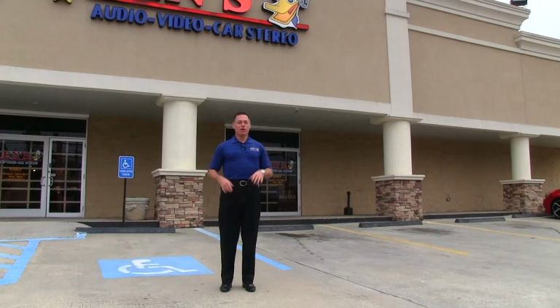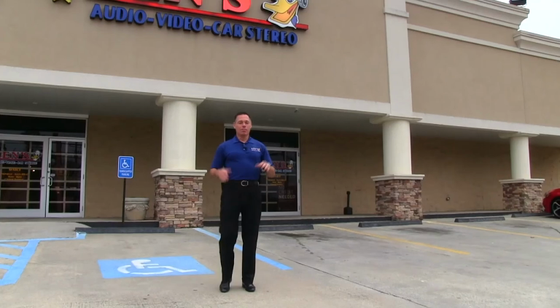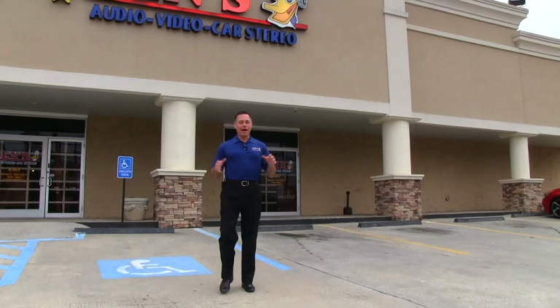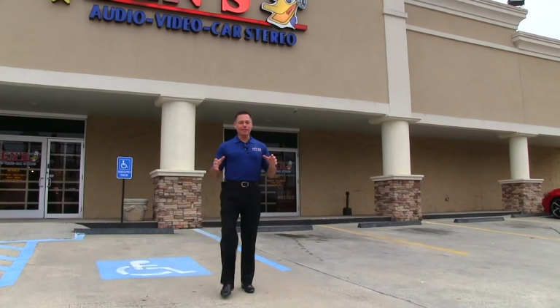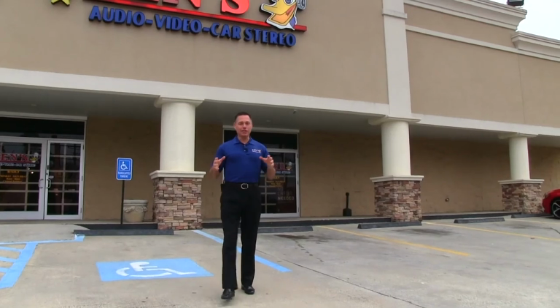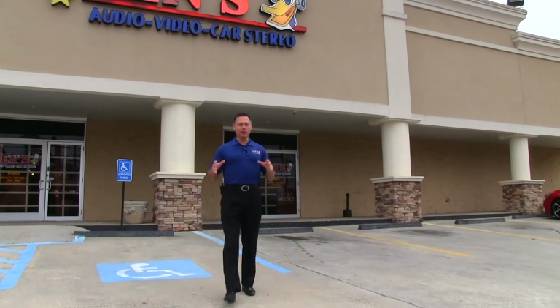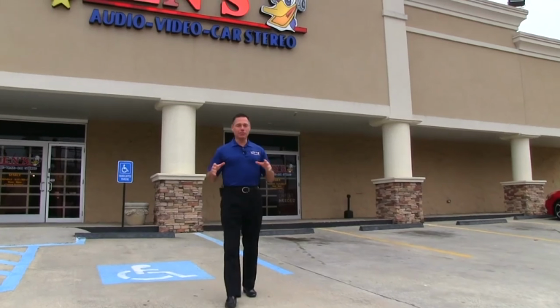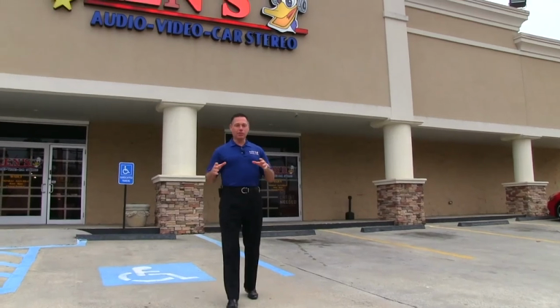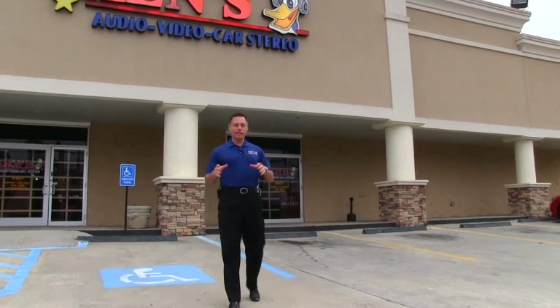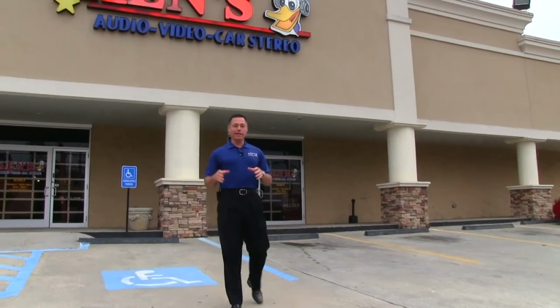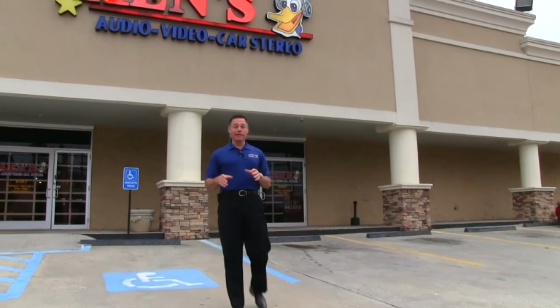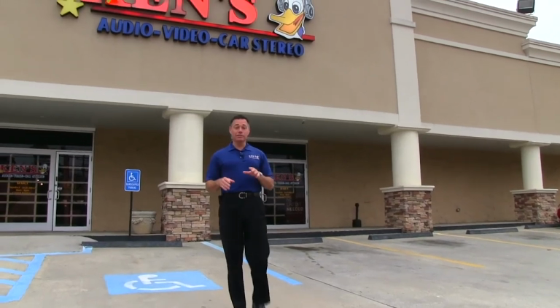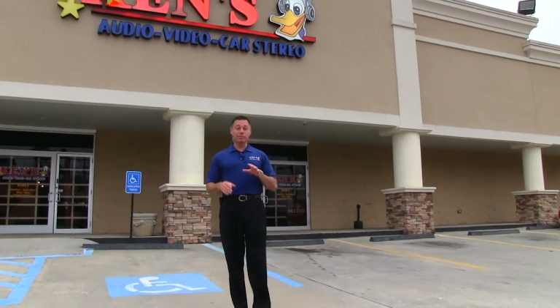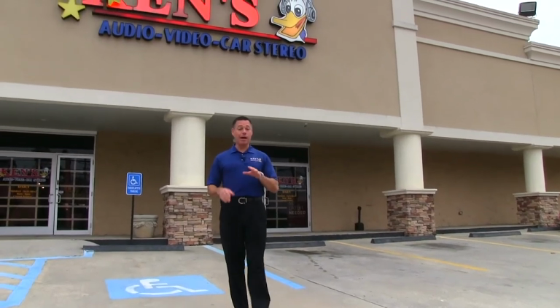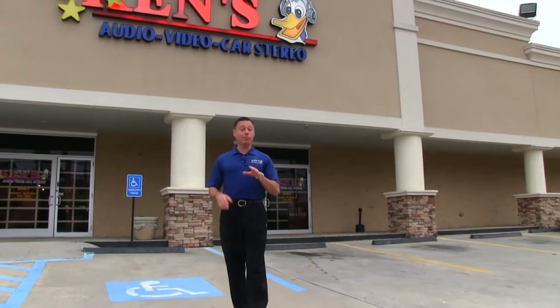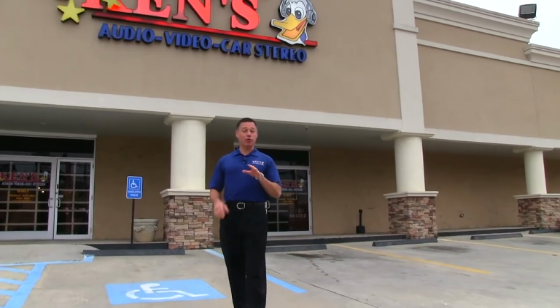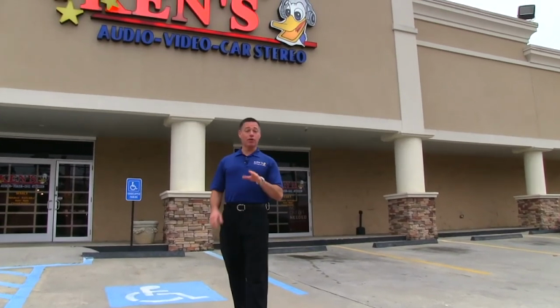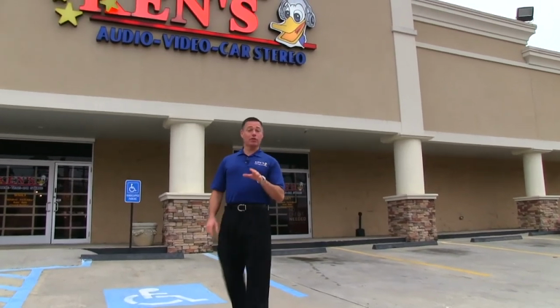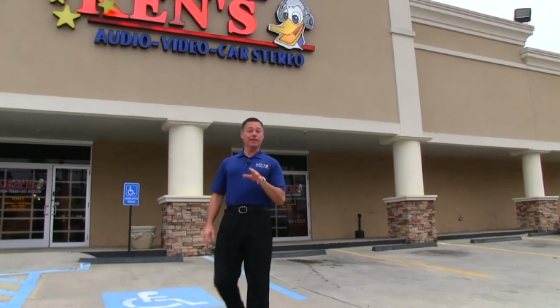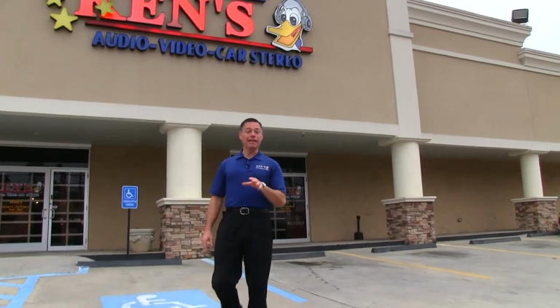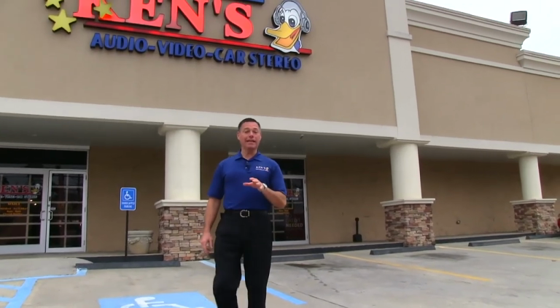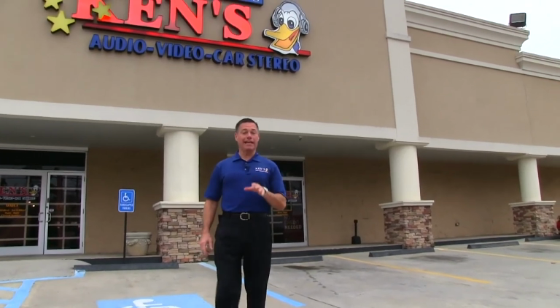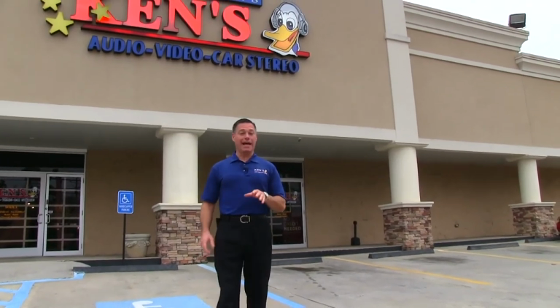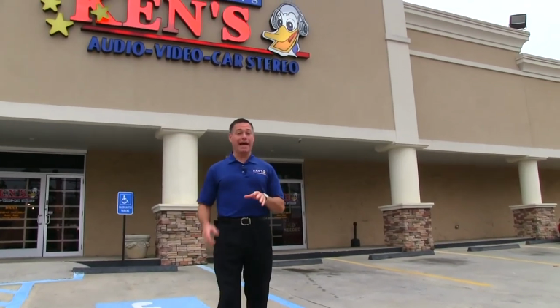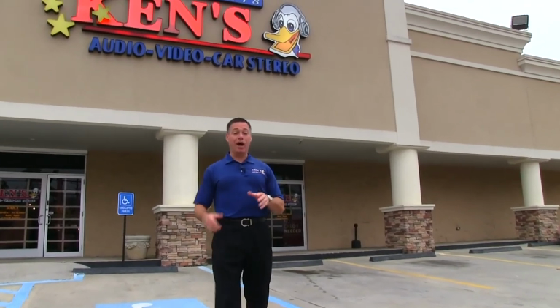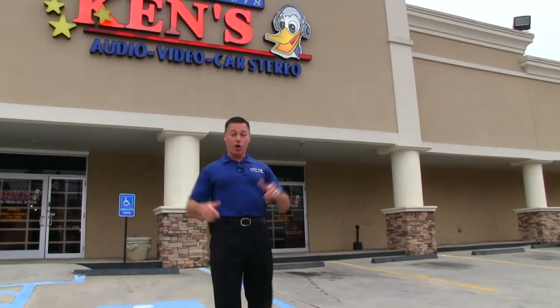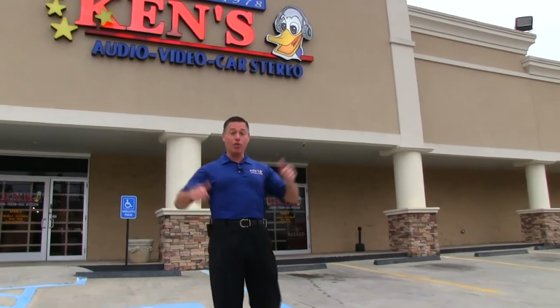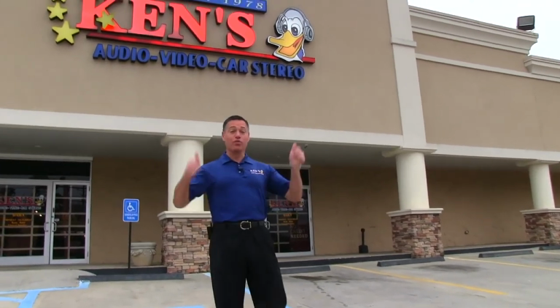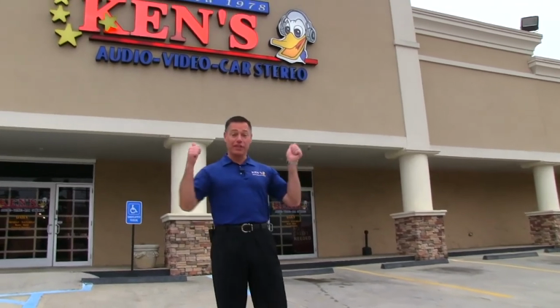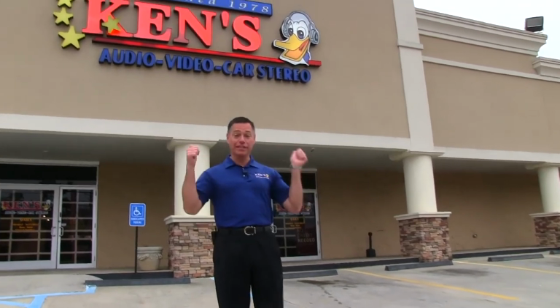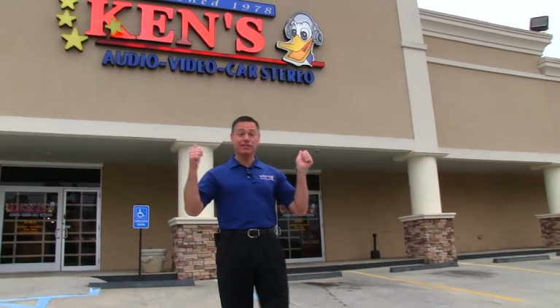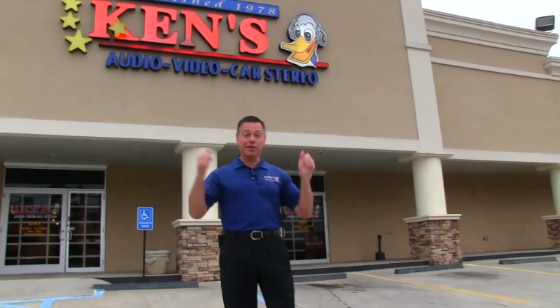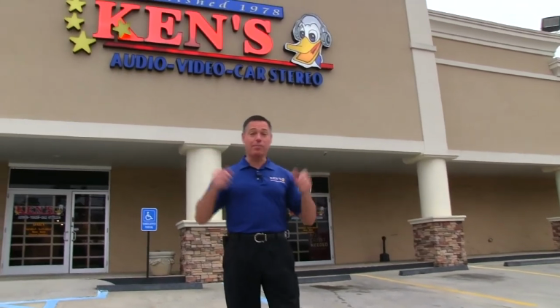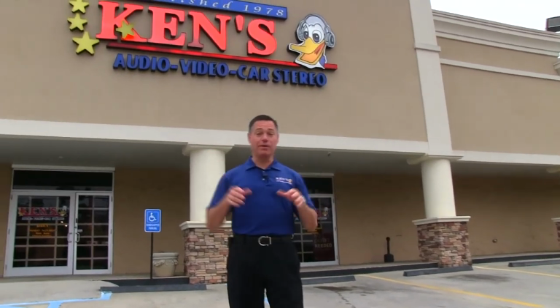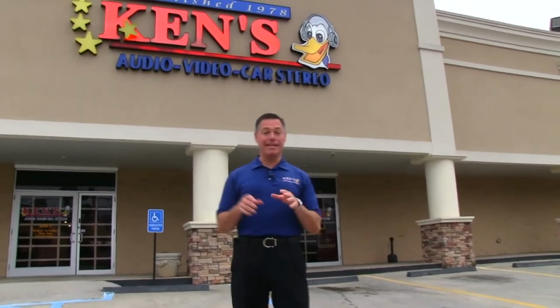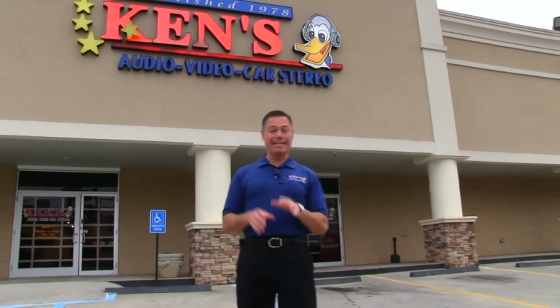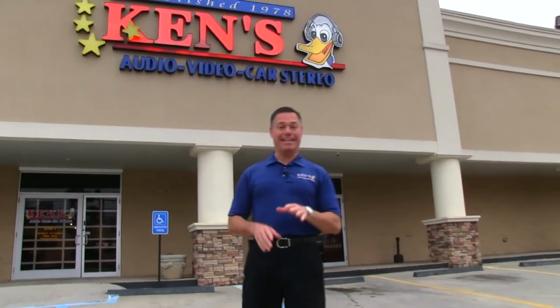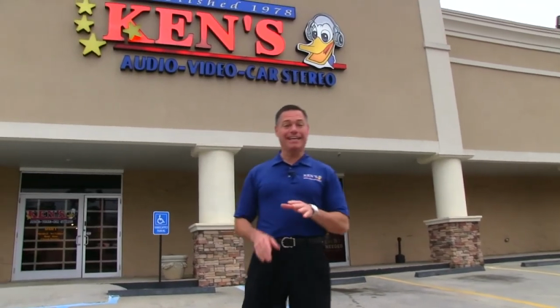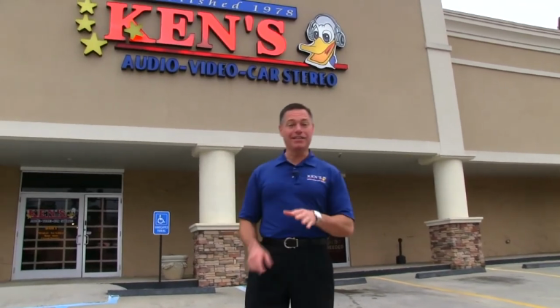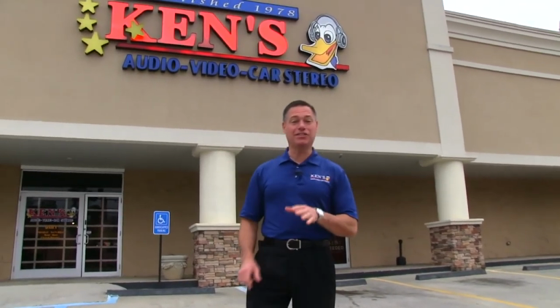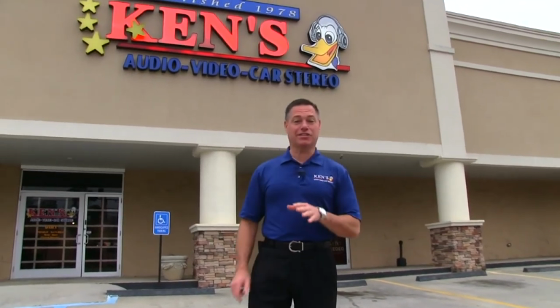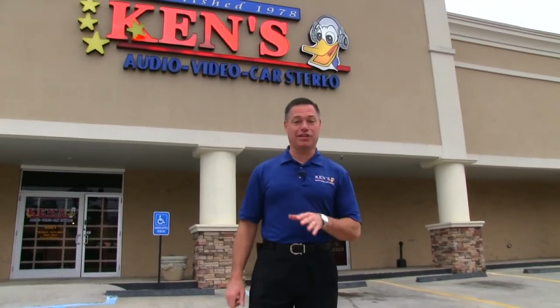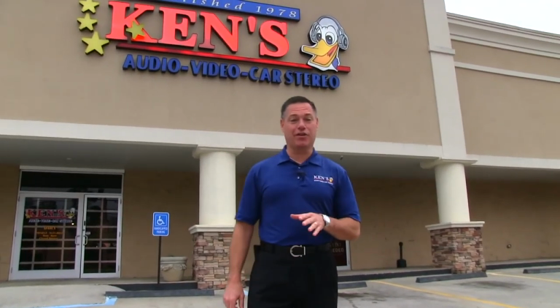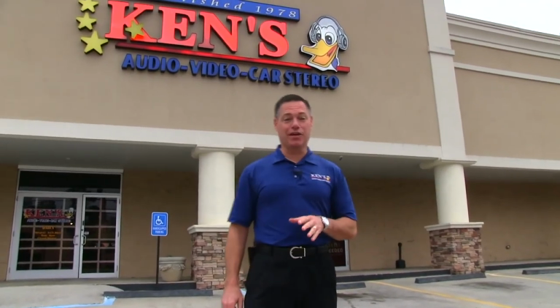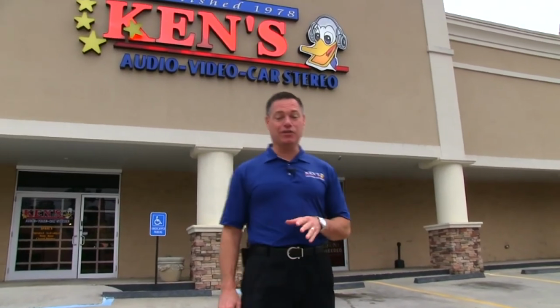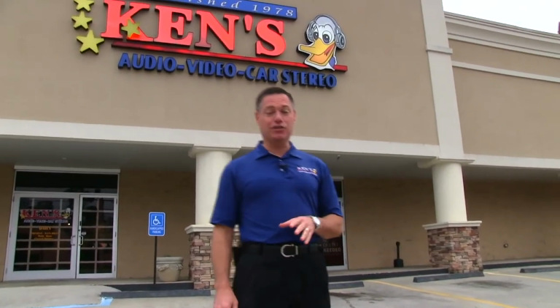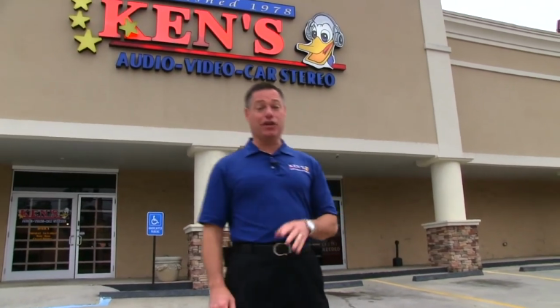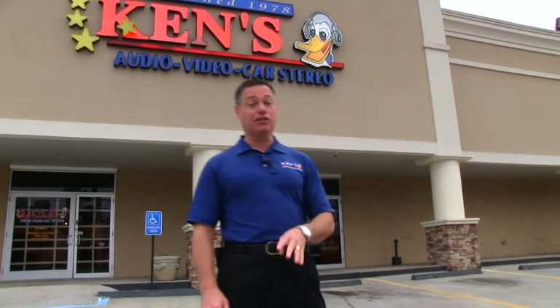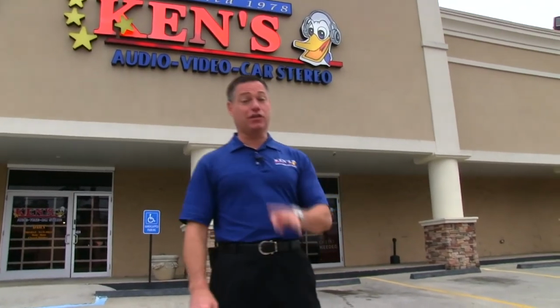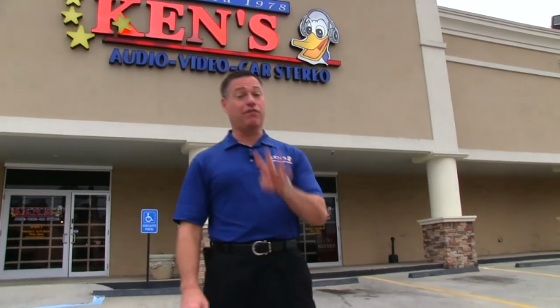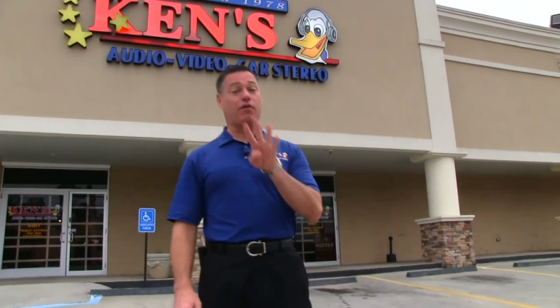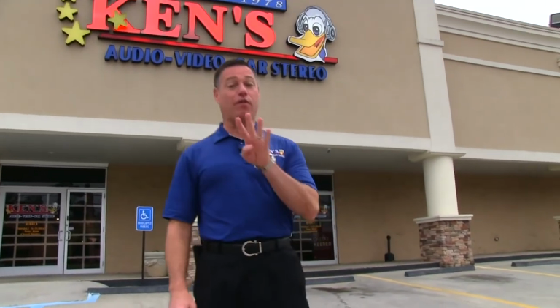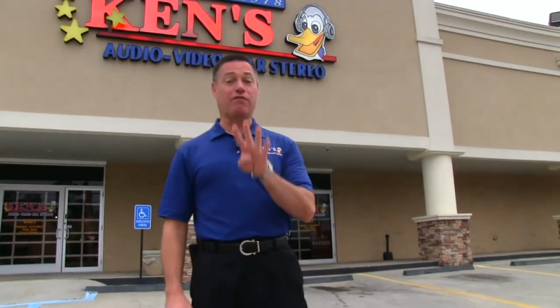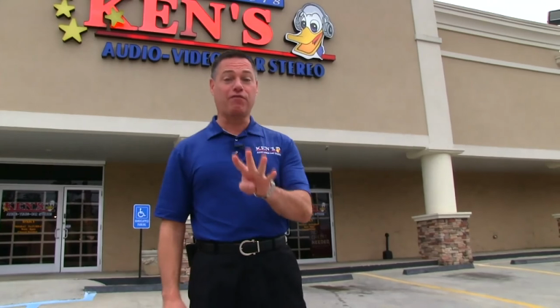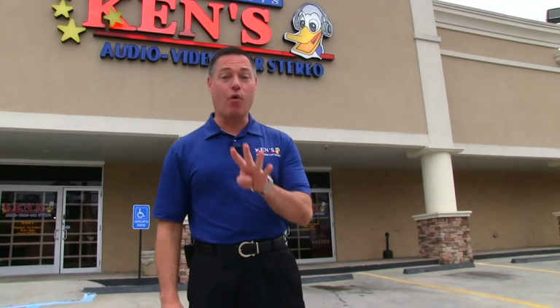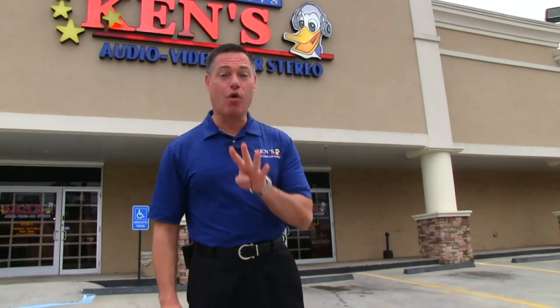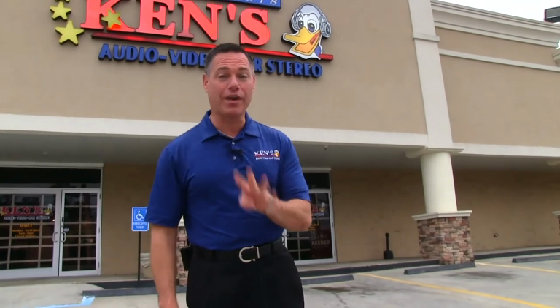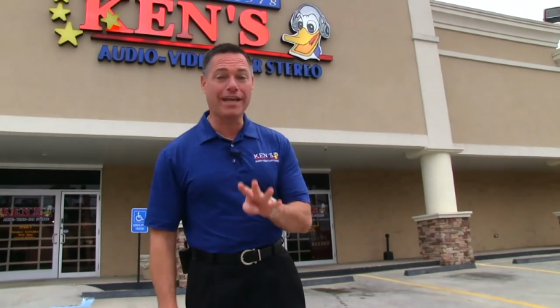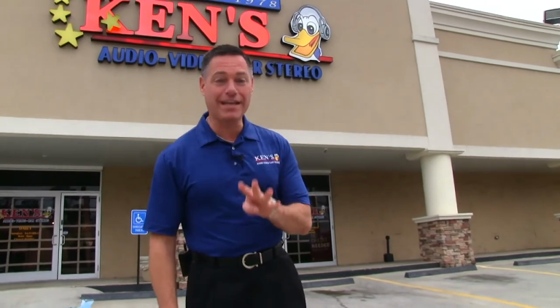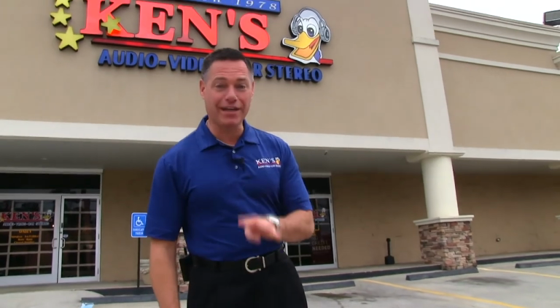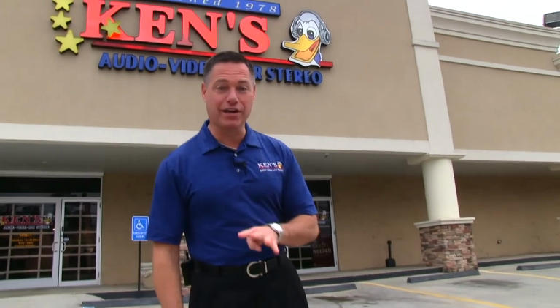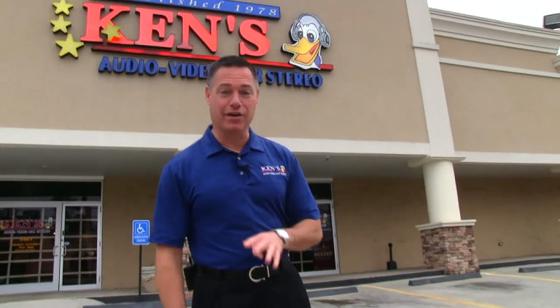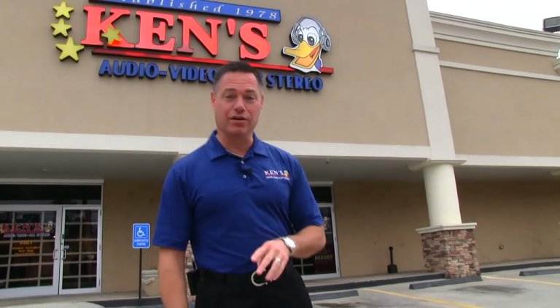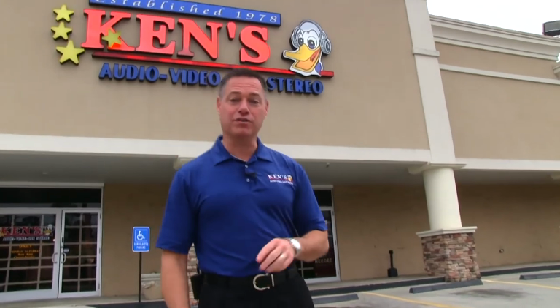Mike Jones here with Ken's. My brother Kenny and I owned this company, Ken's Stereo Junction, for 40 years.